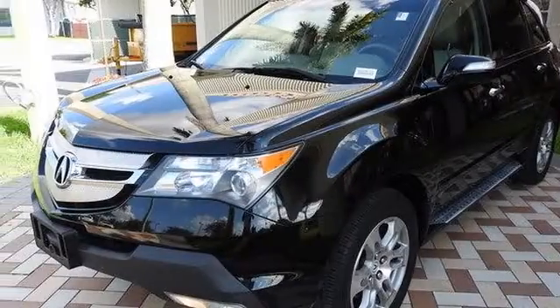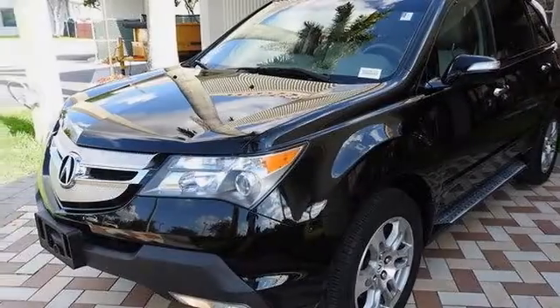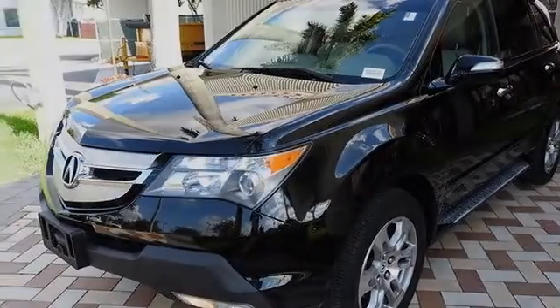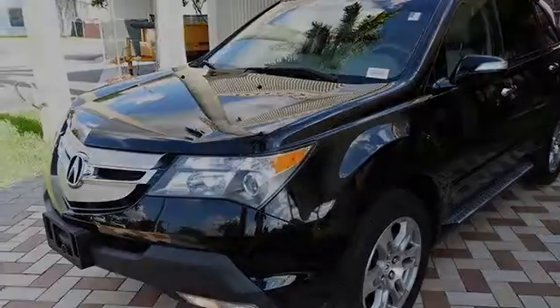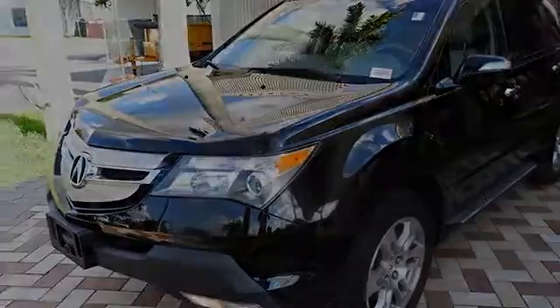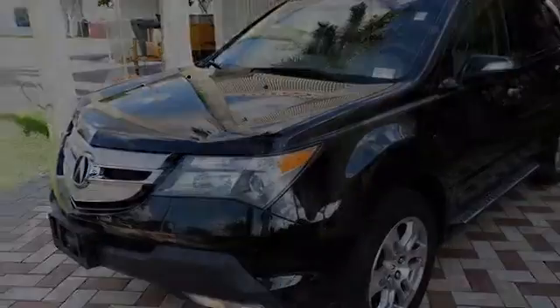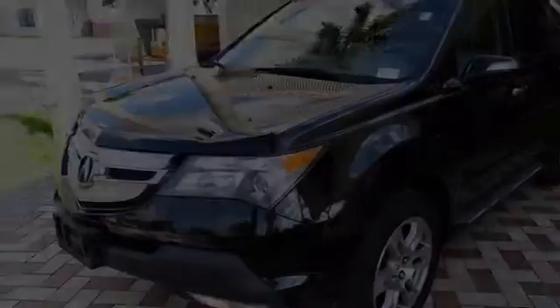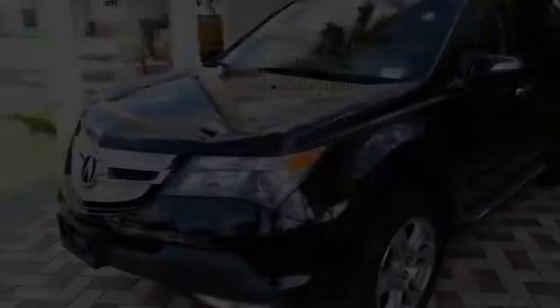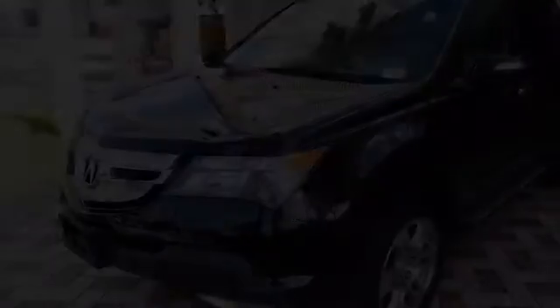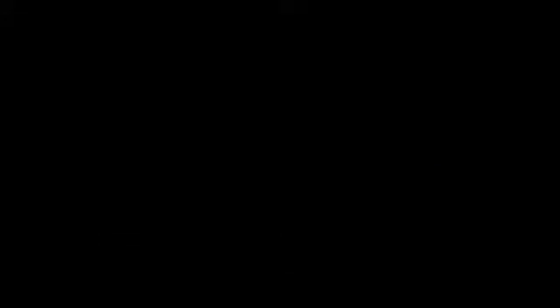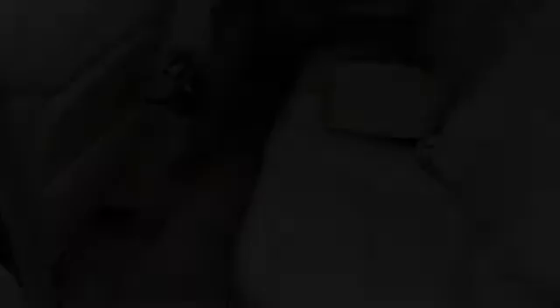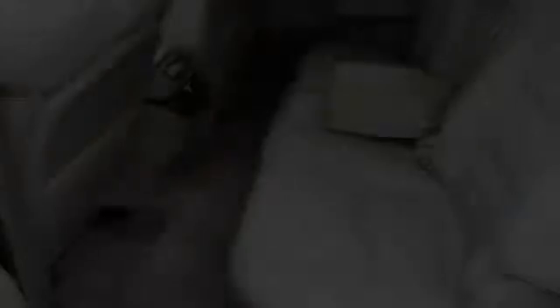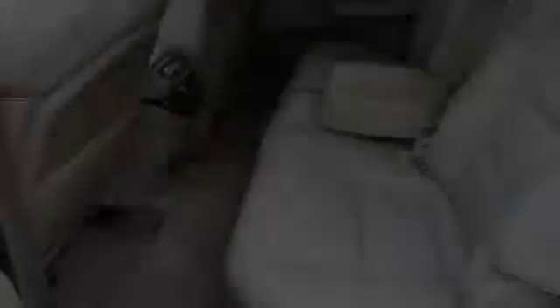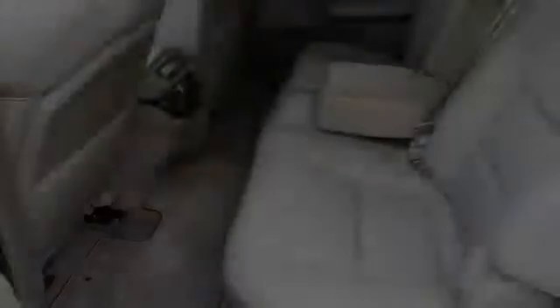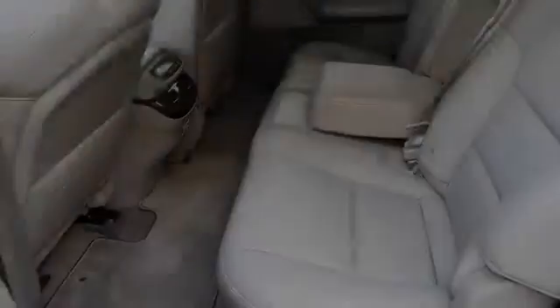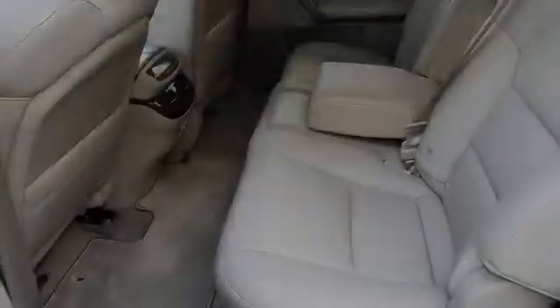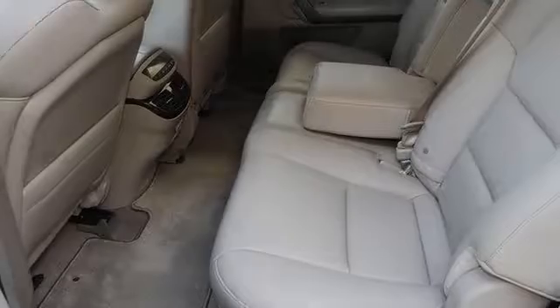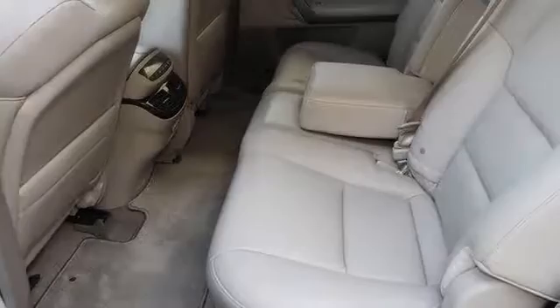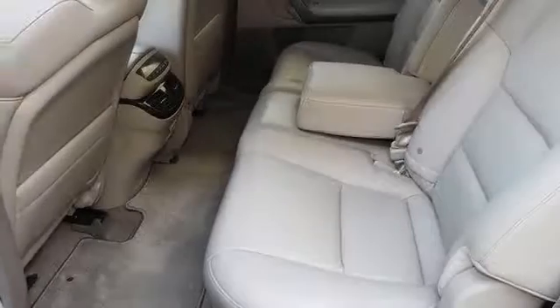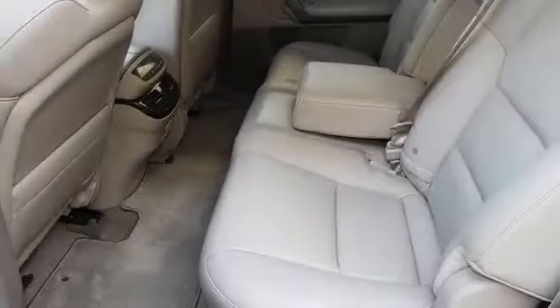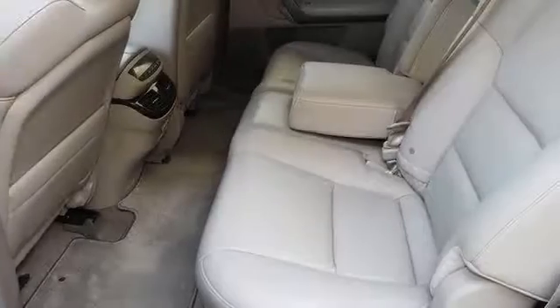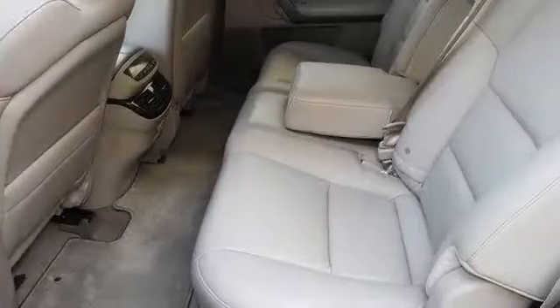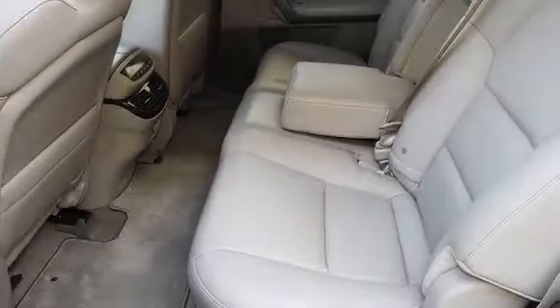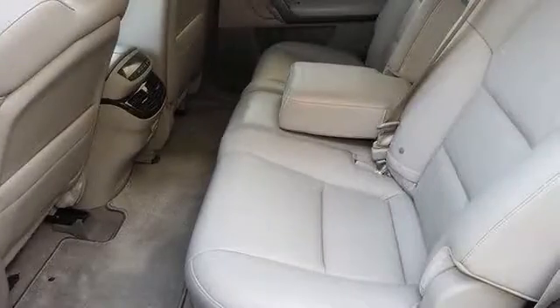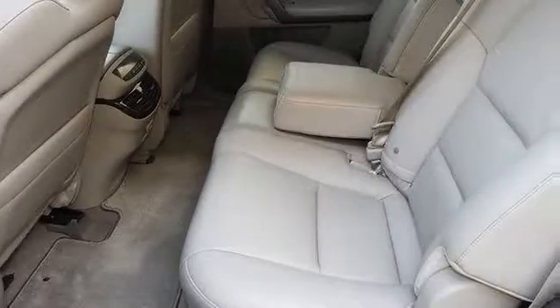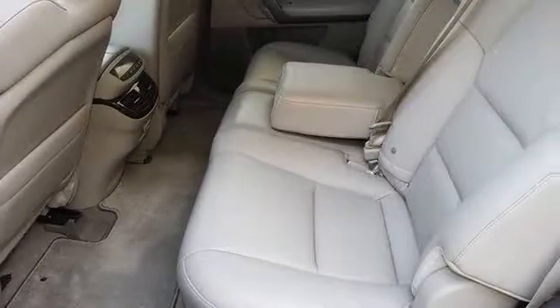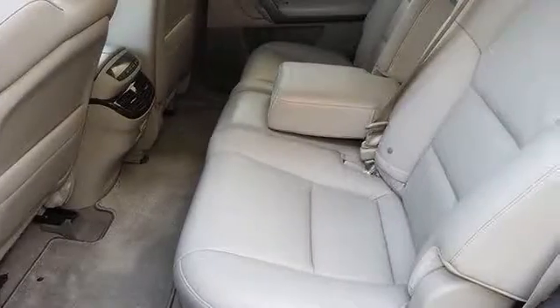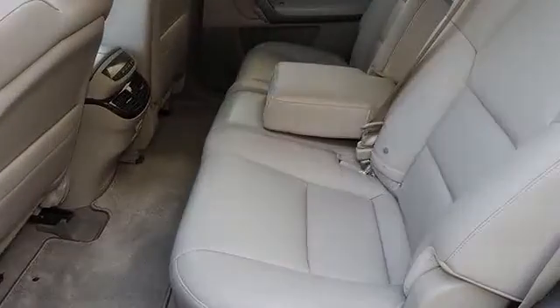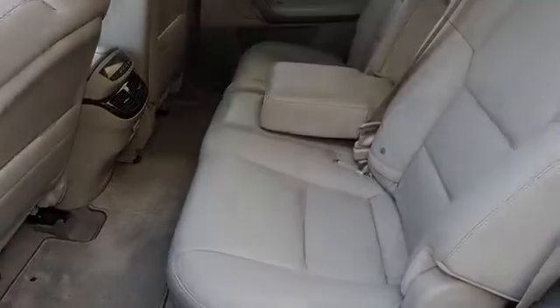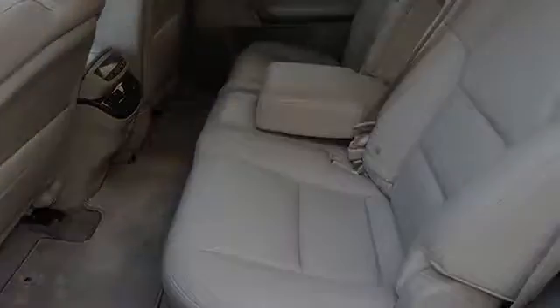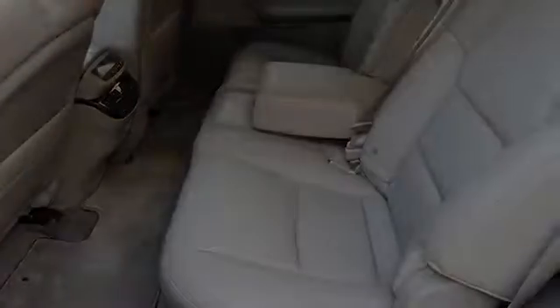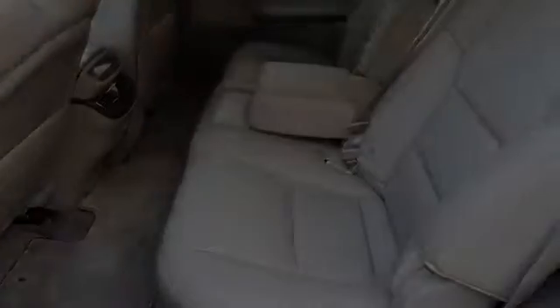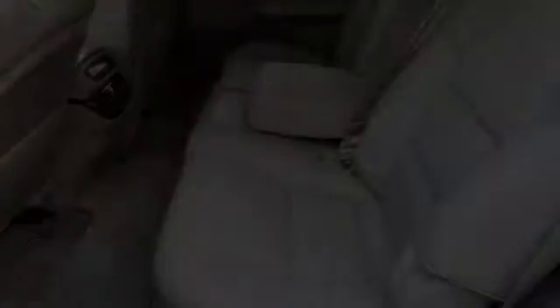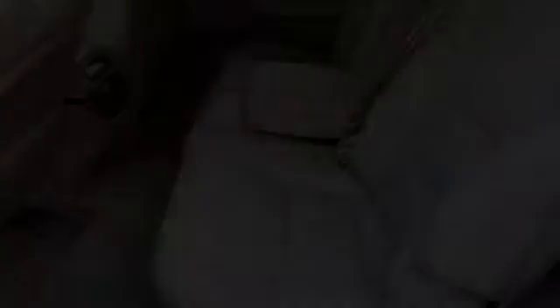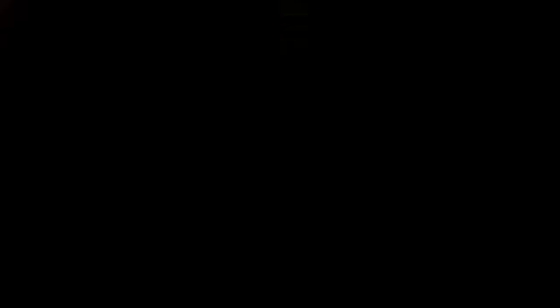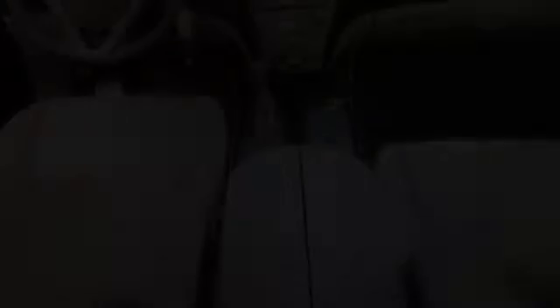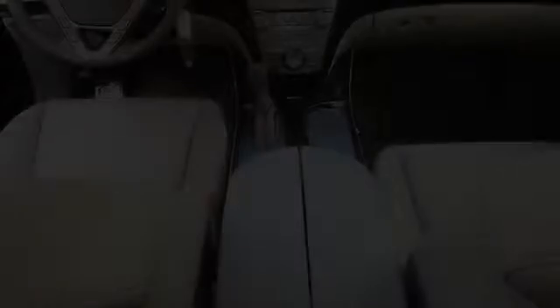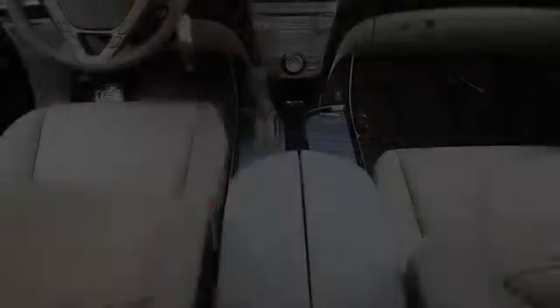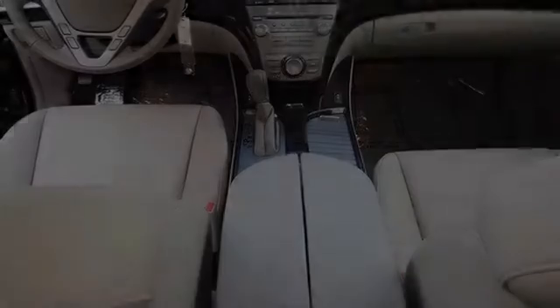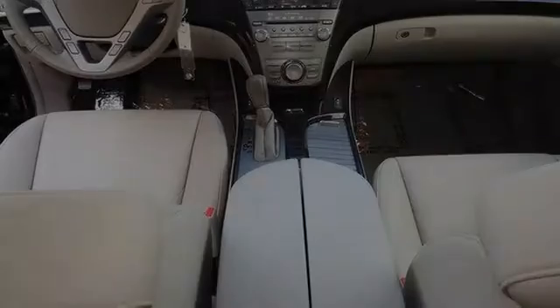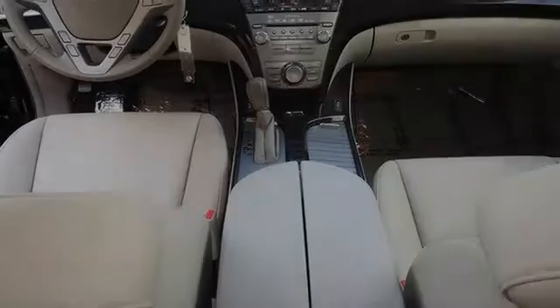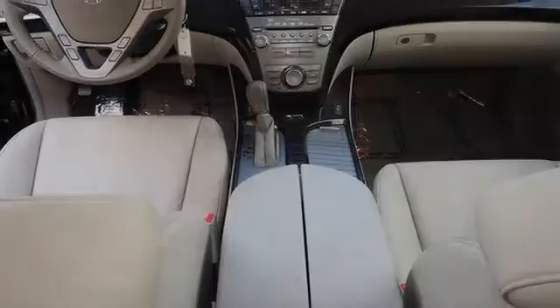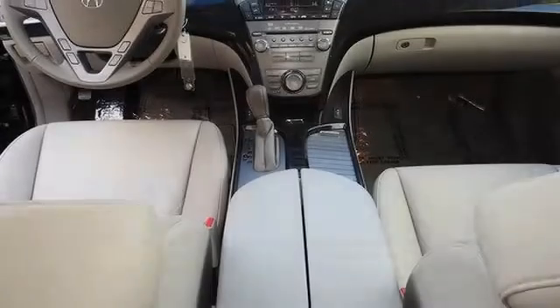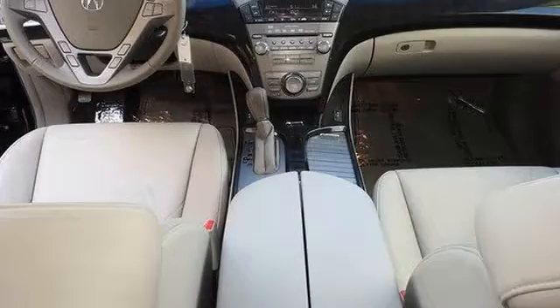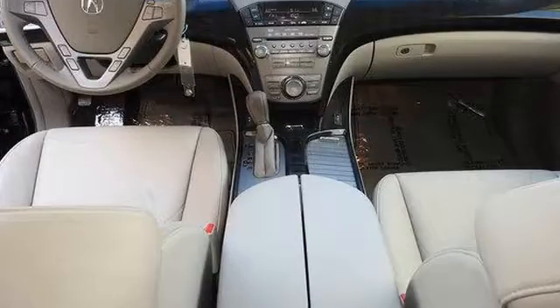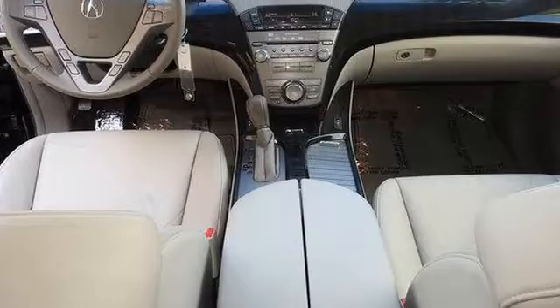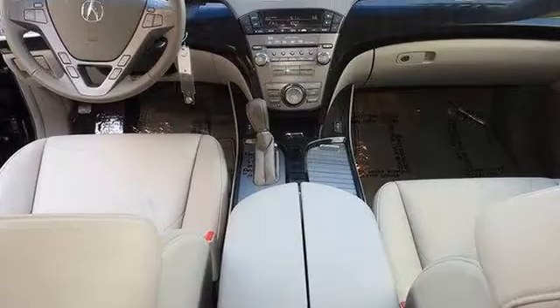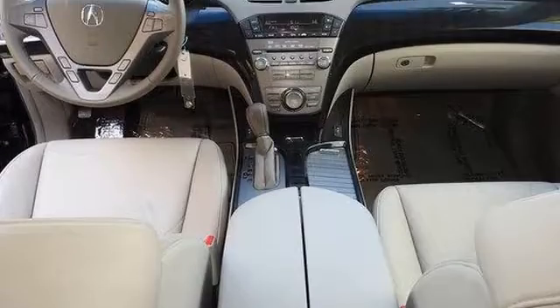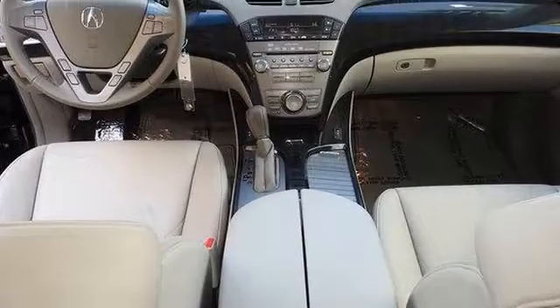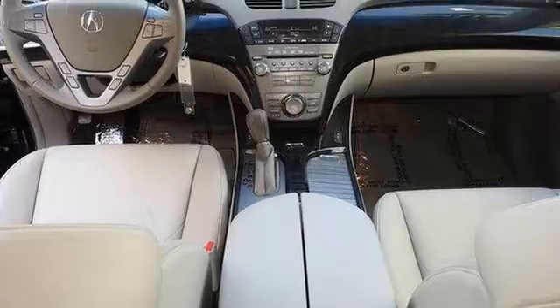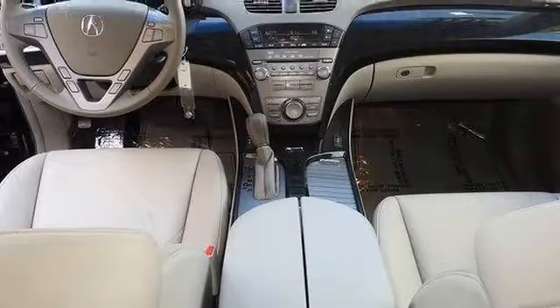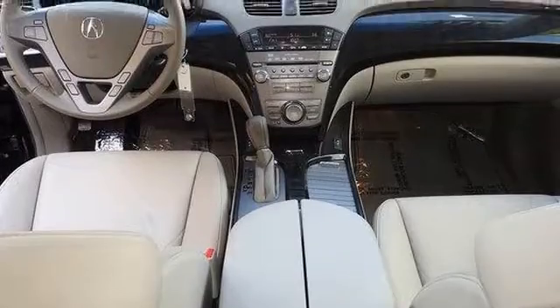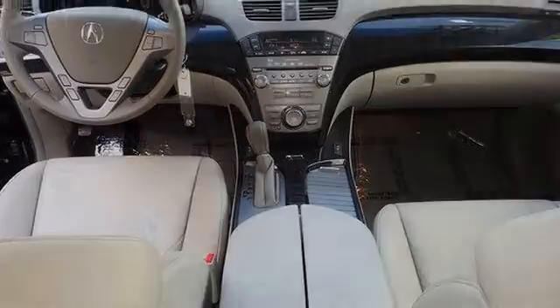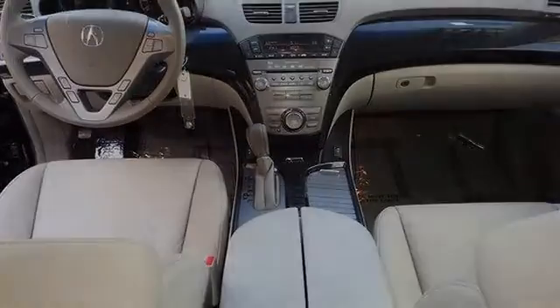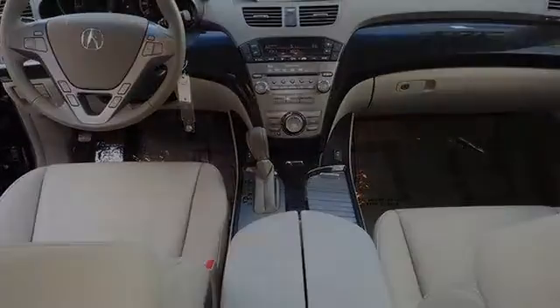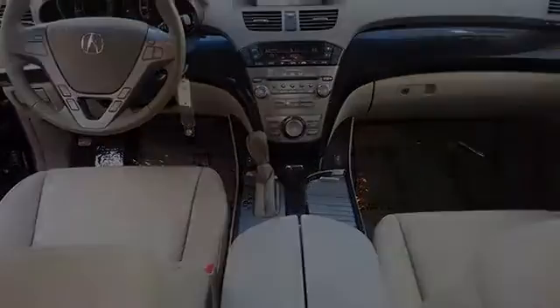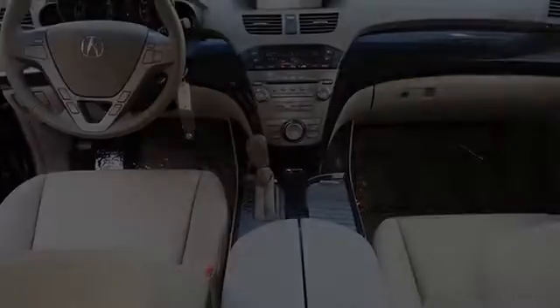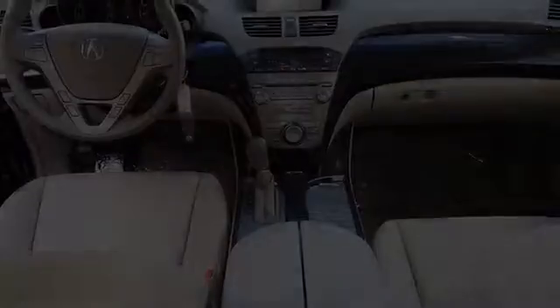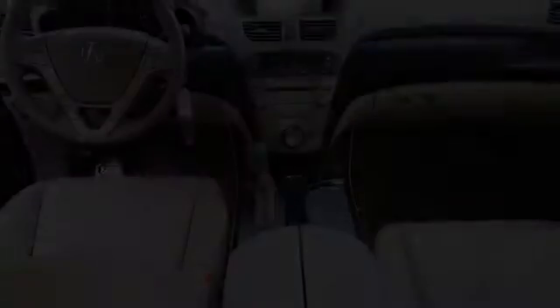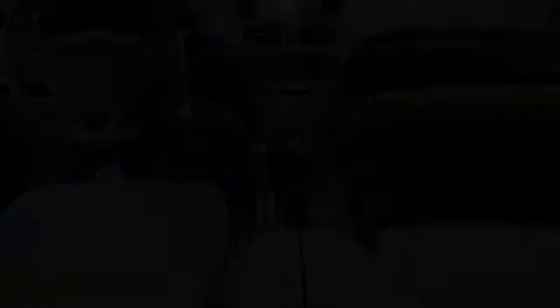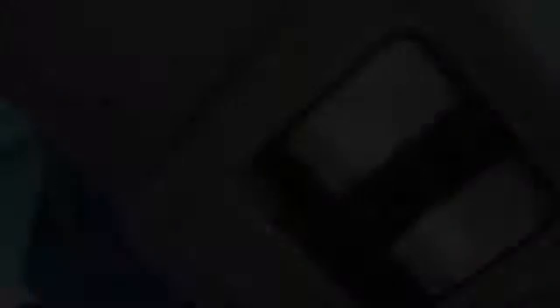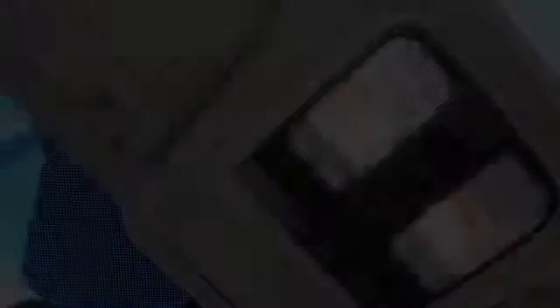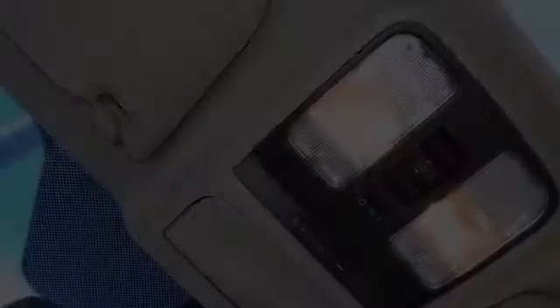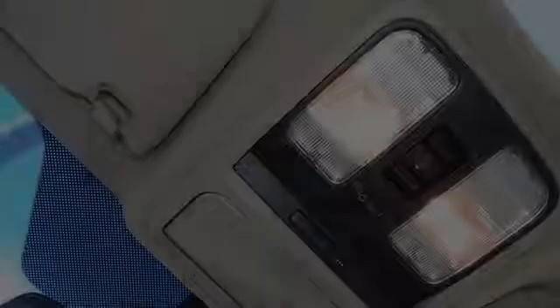Traction control, xenon headlights, leather seats, an anti-lock braking system, a navigation system, and a sunroof.